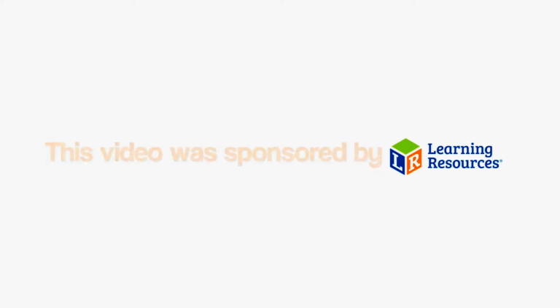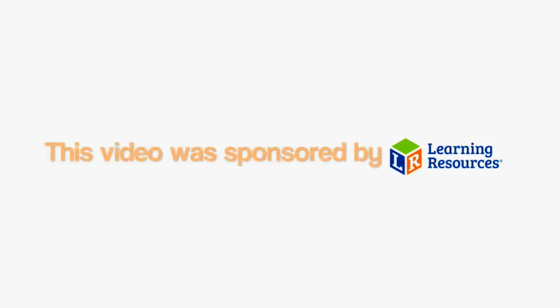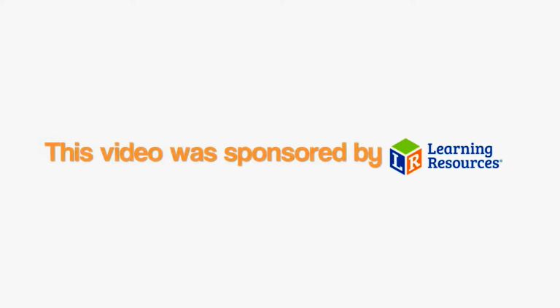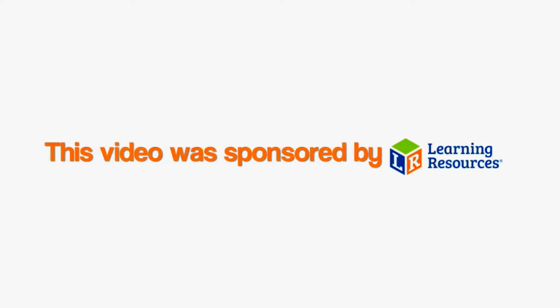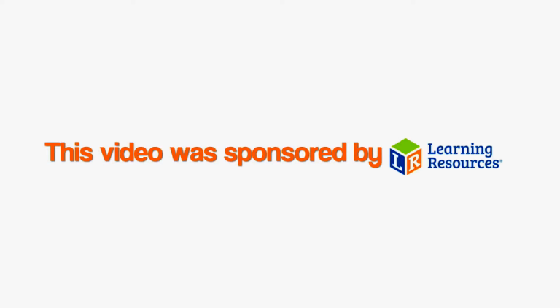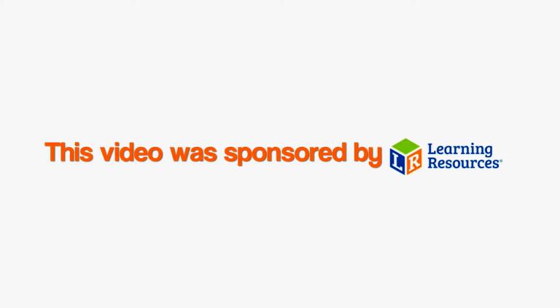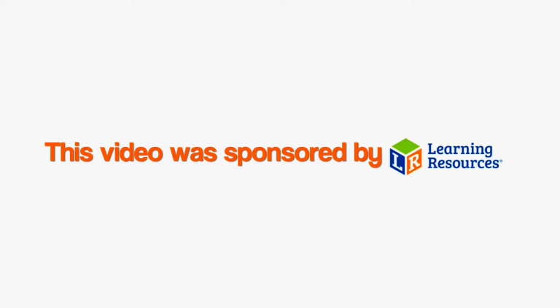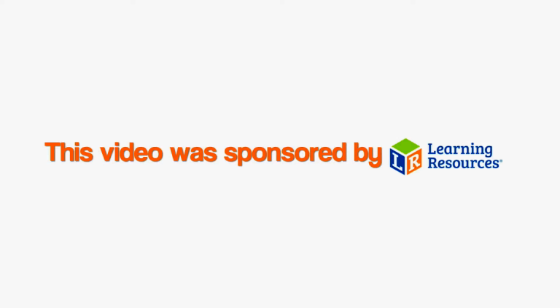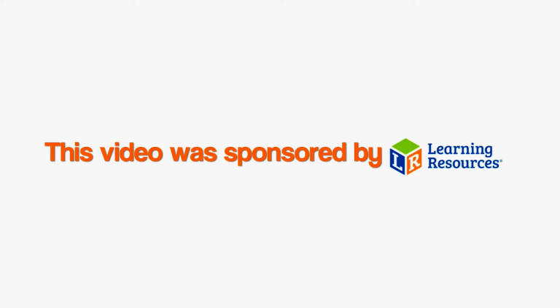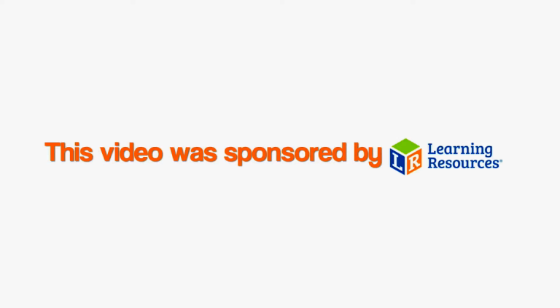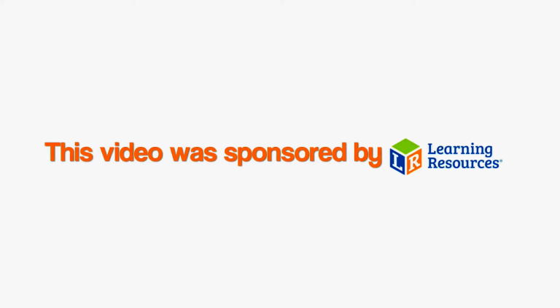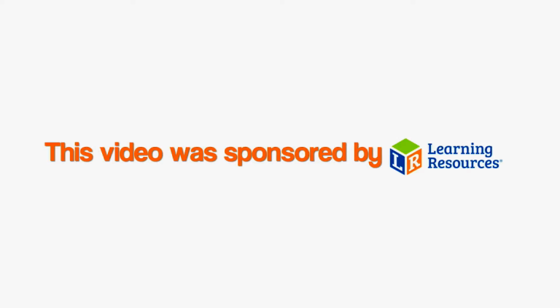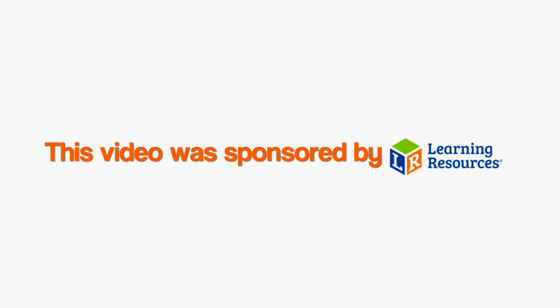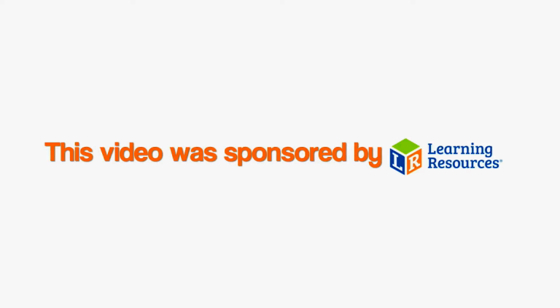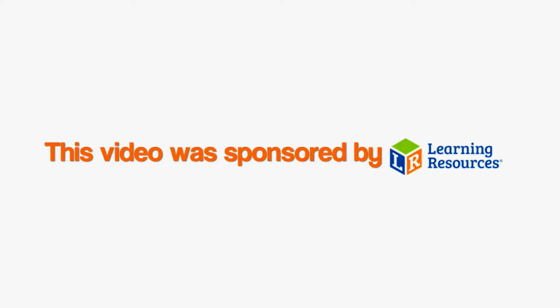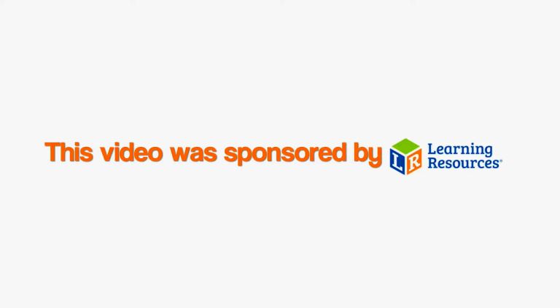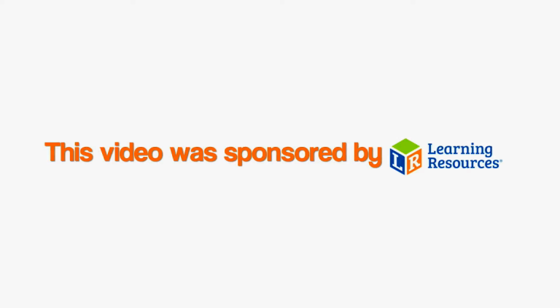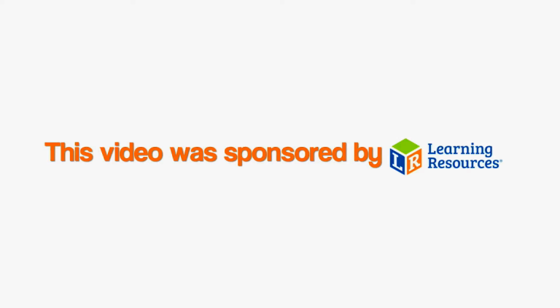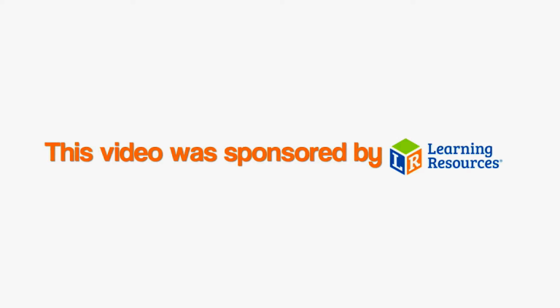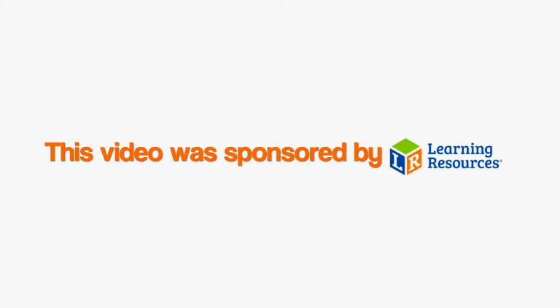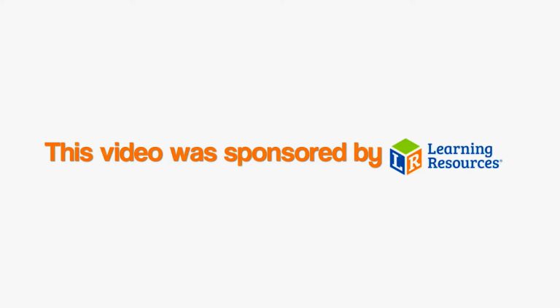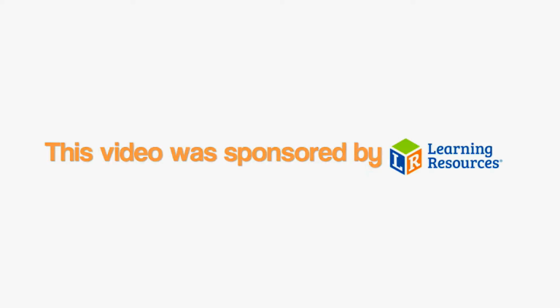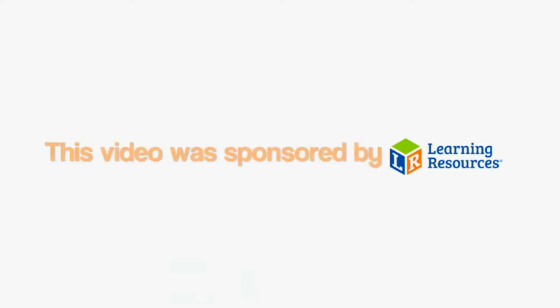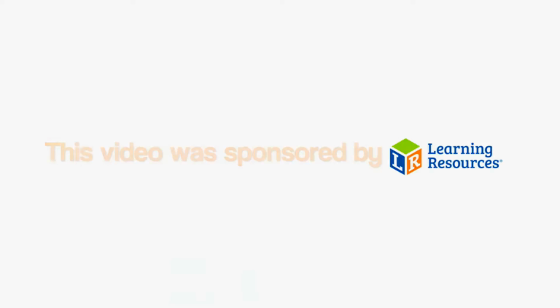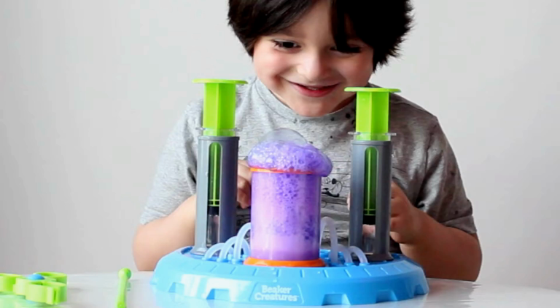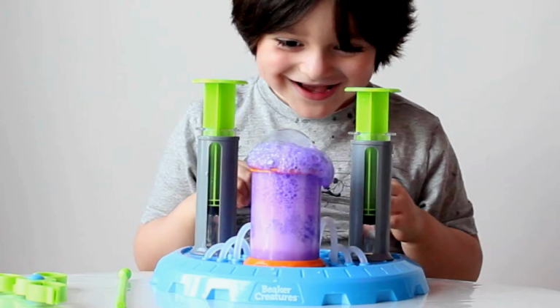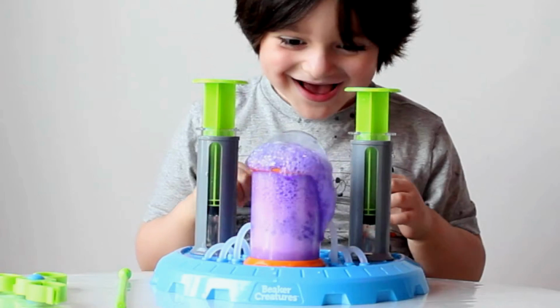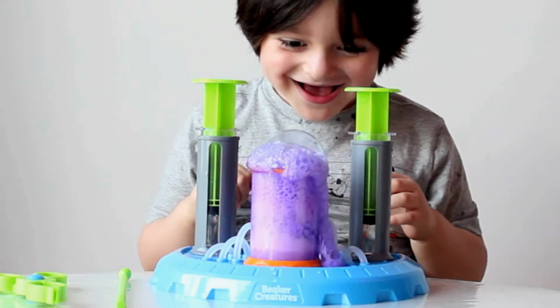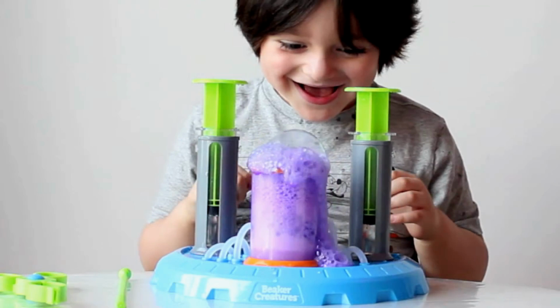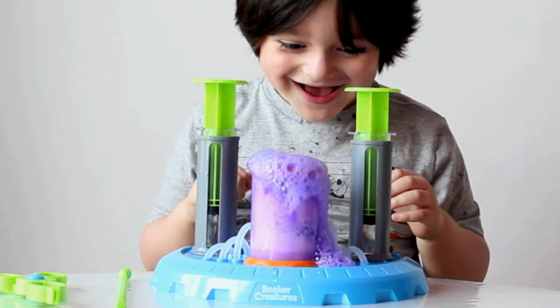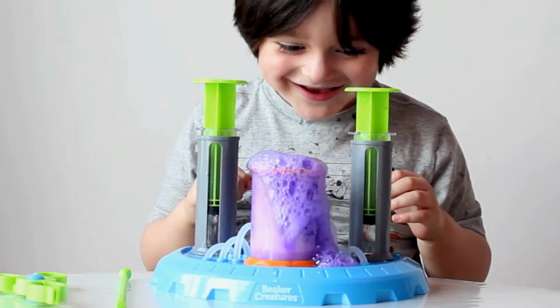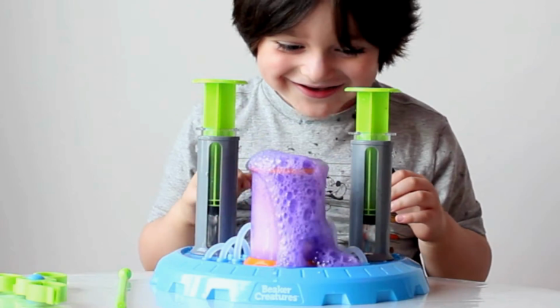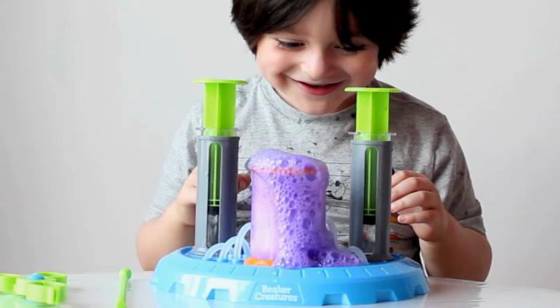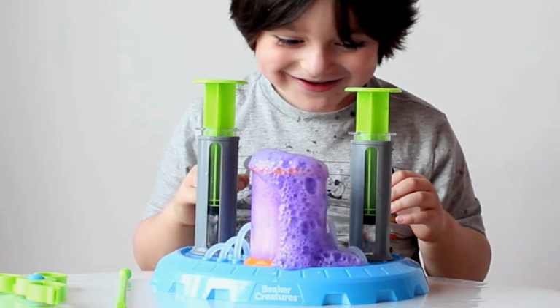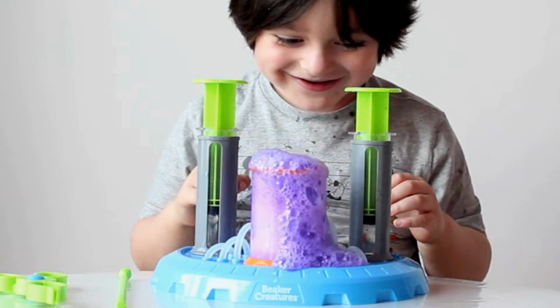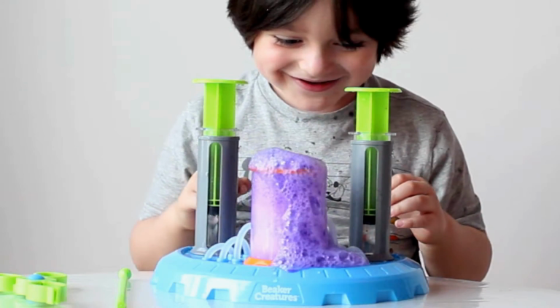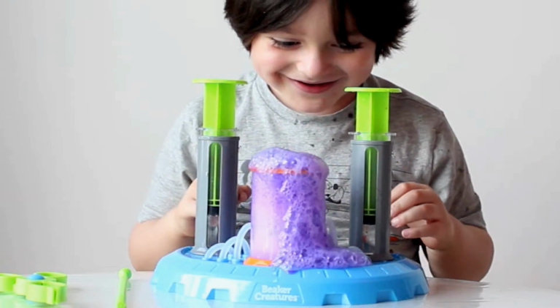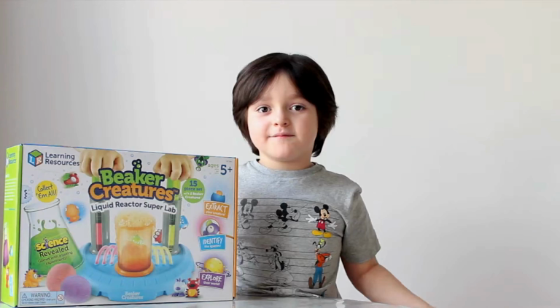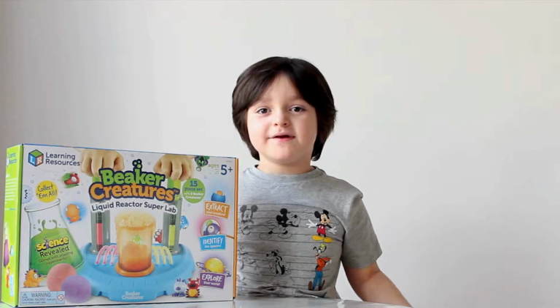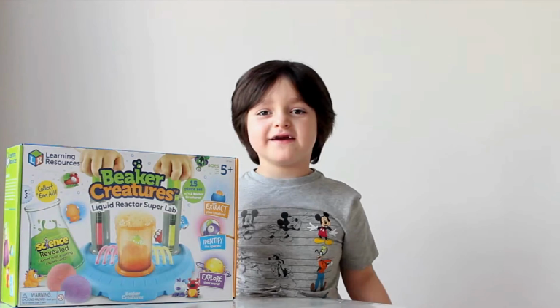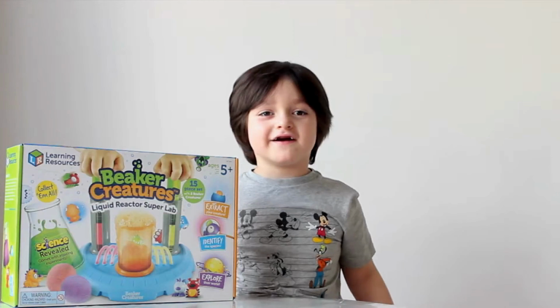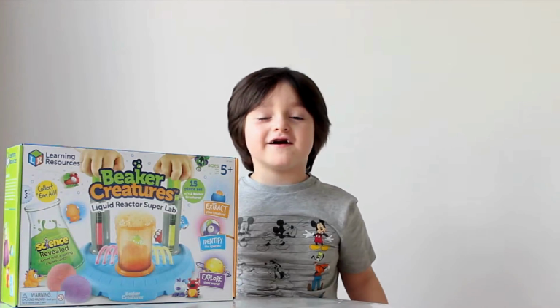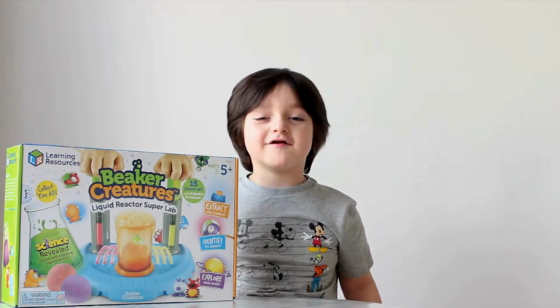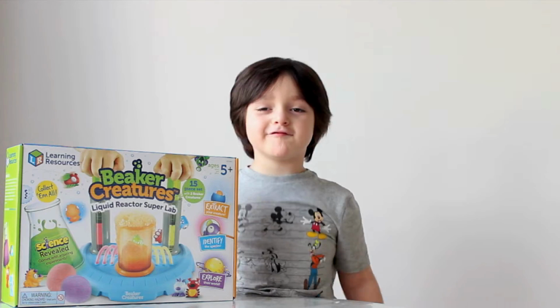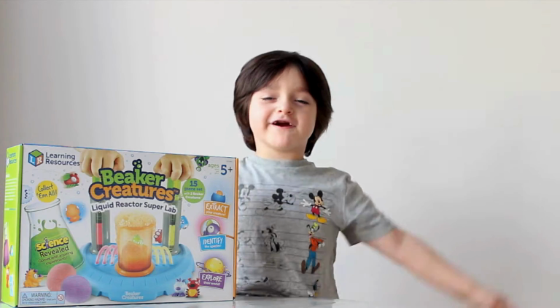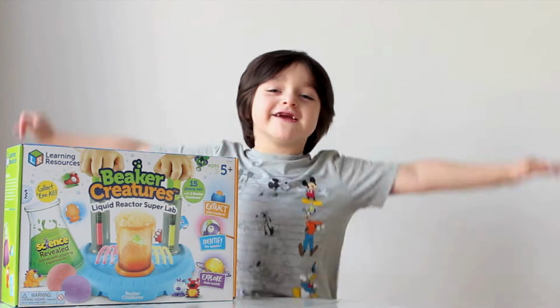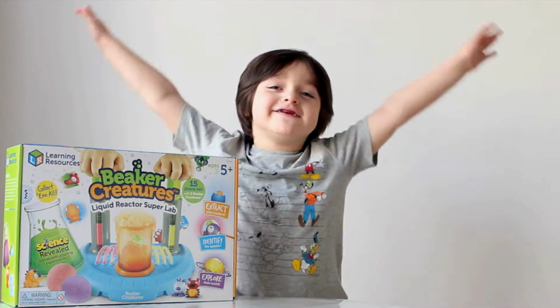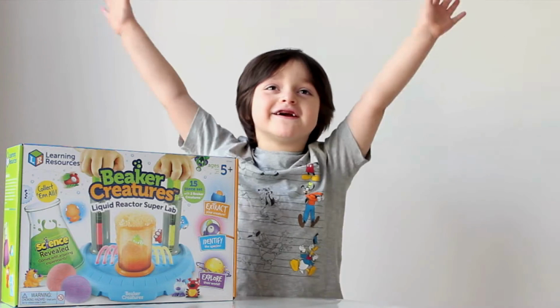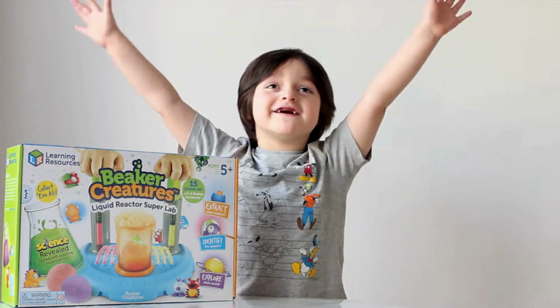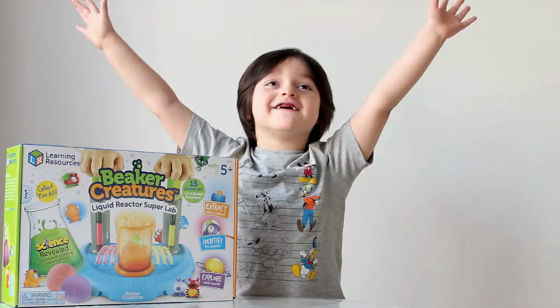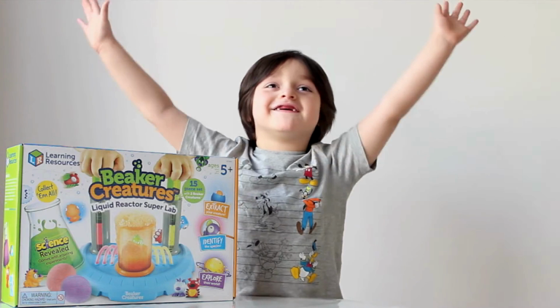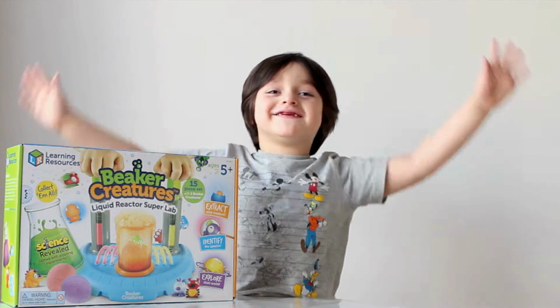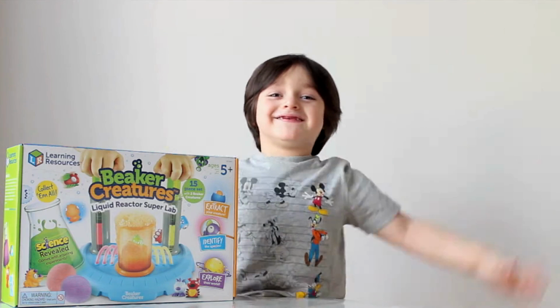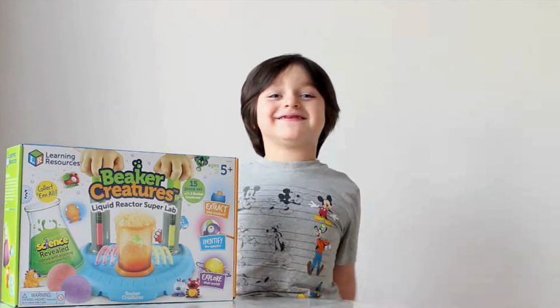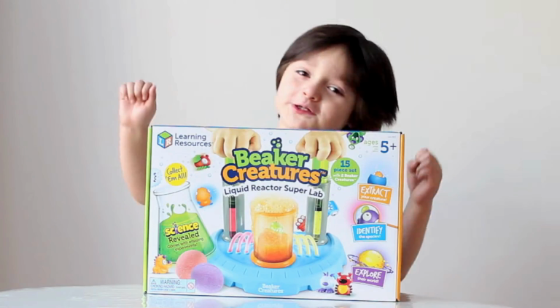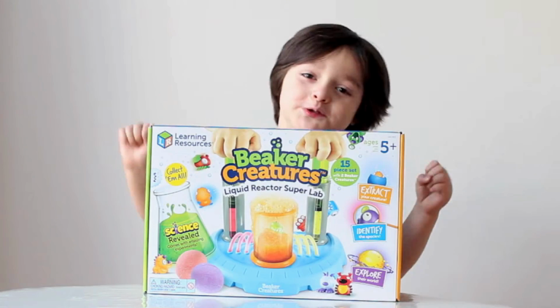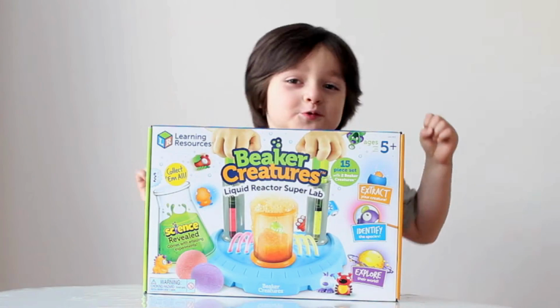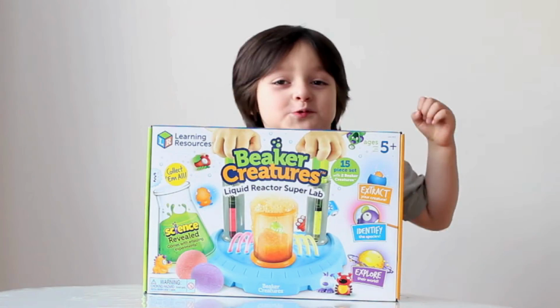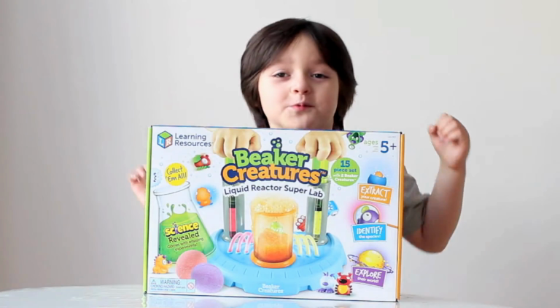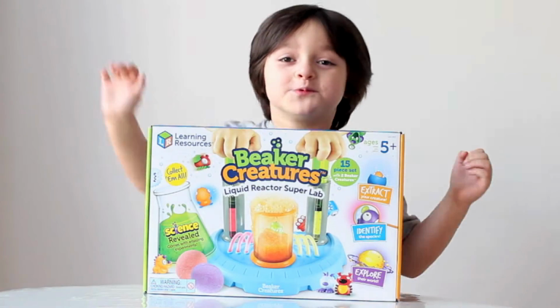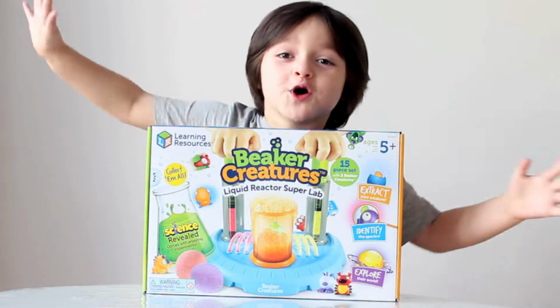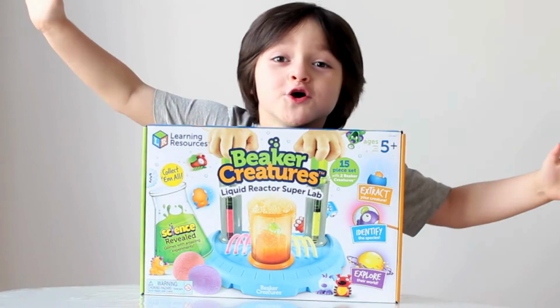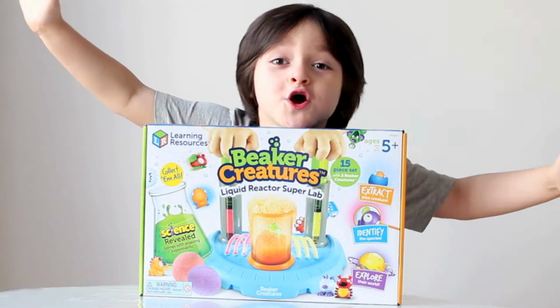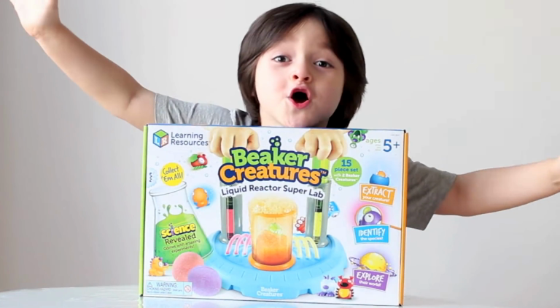This video was sponsored by Learning Resources. Good day on Surprise and Play! These are creatures! Let's do some science!